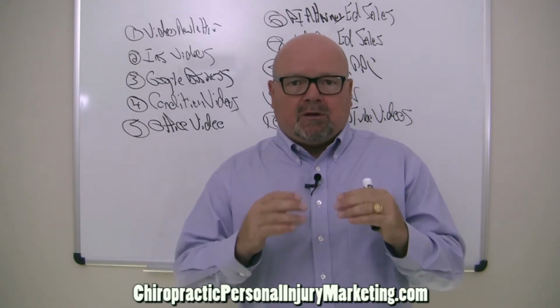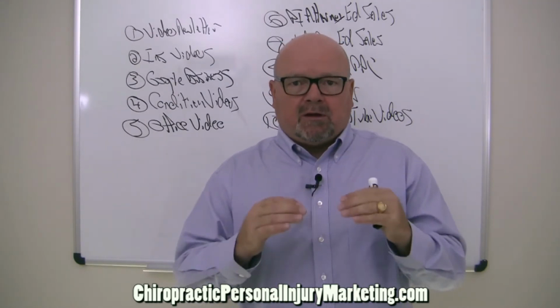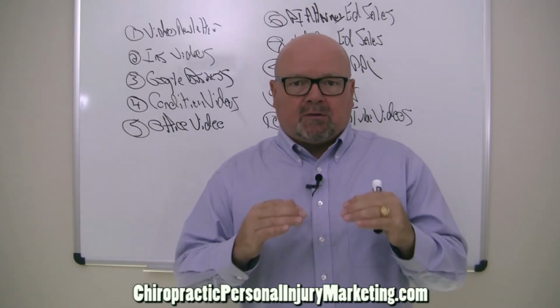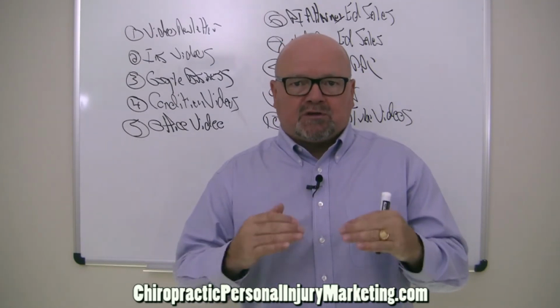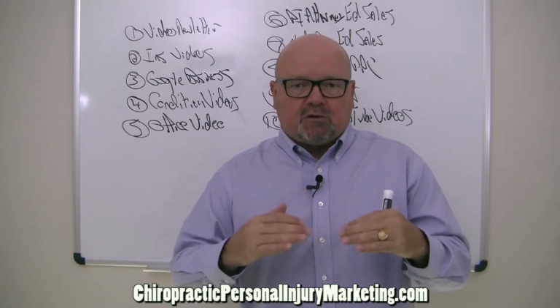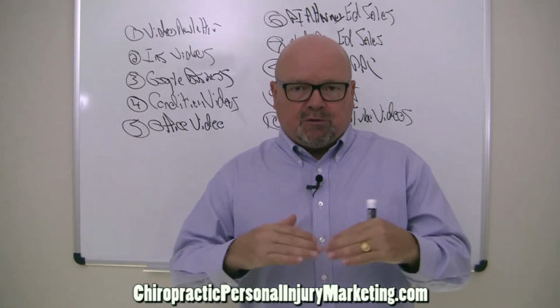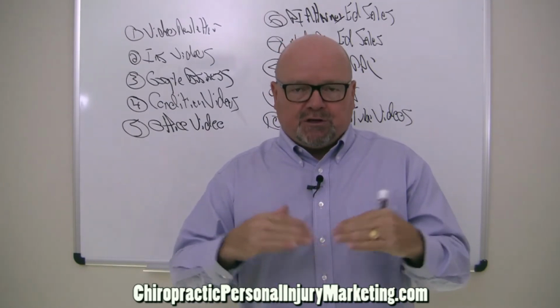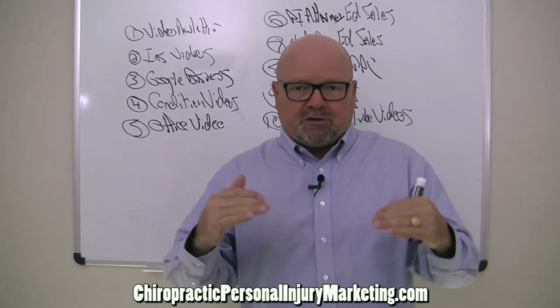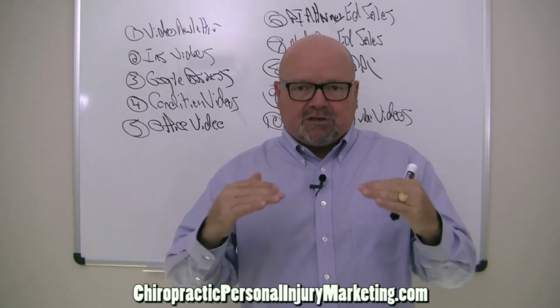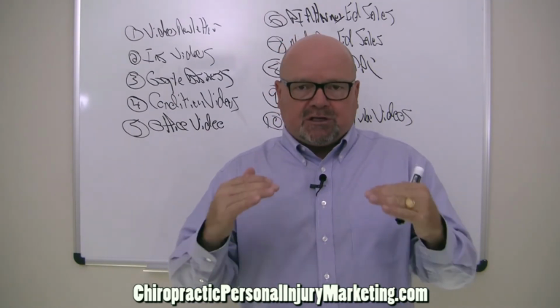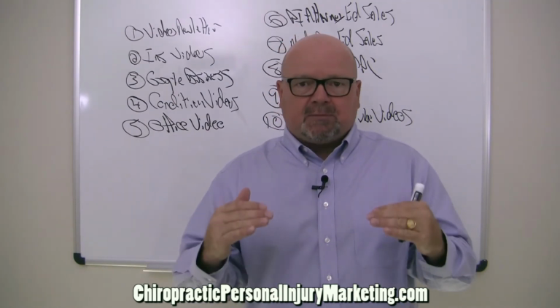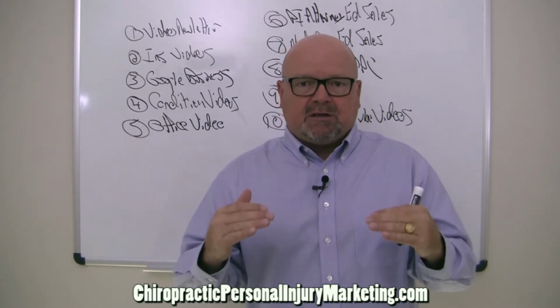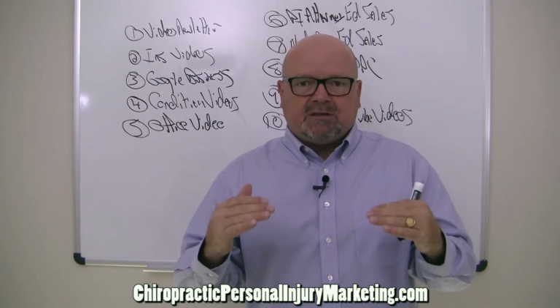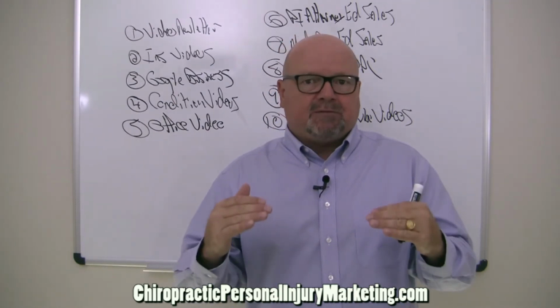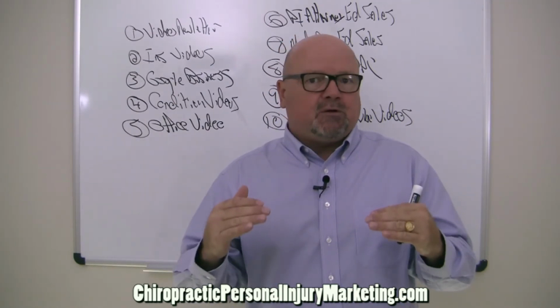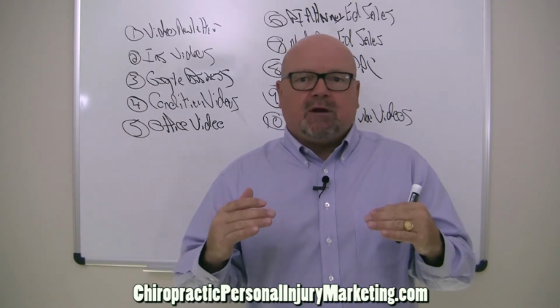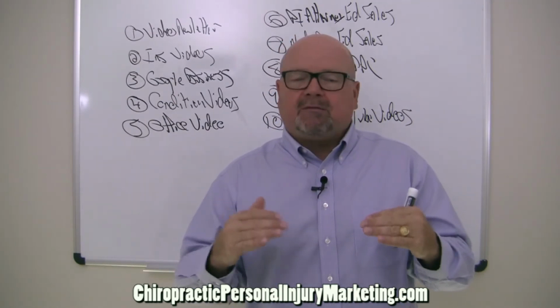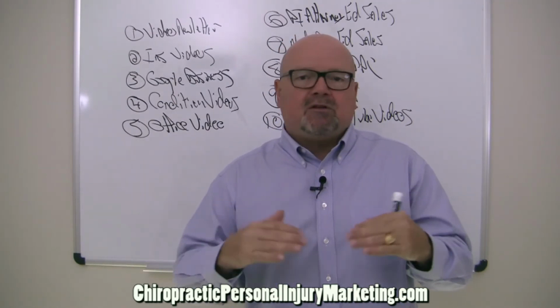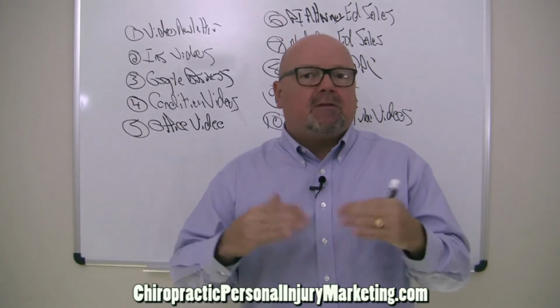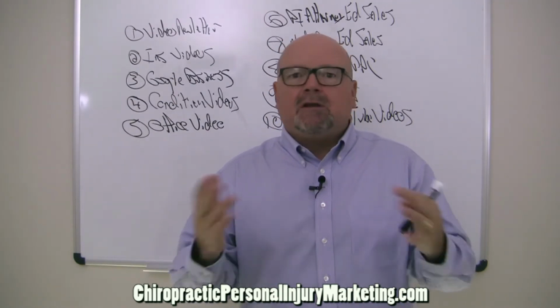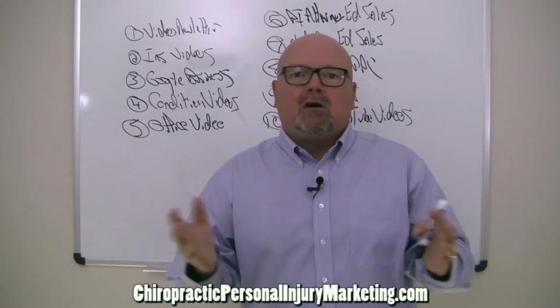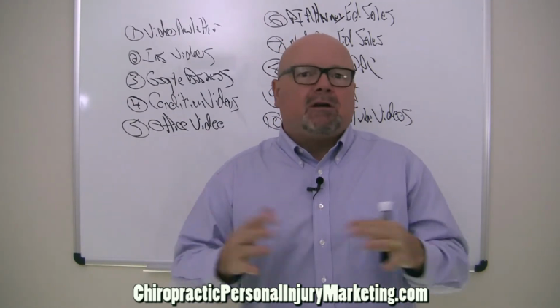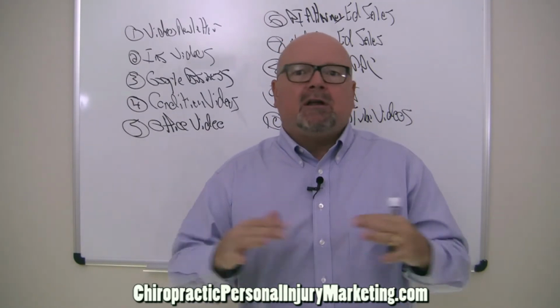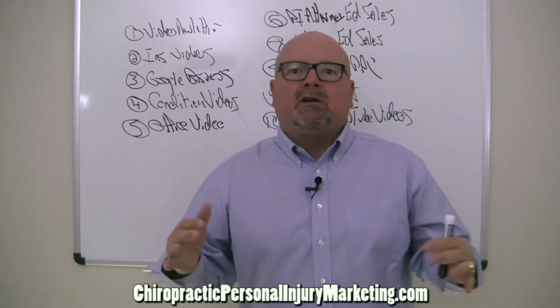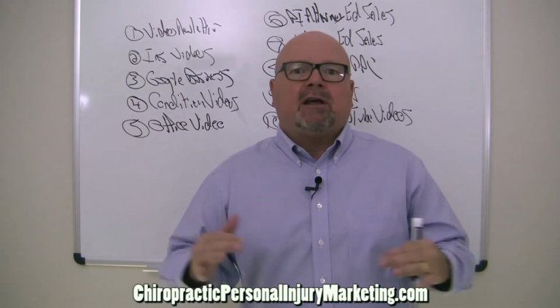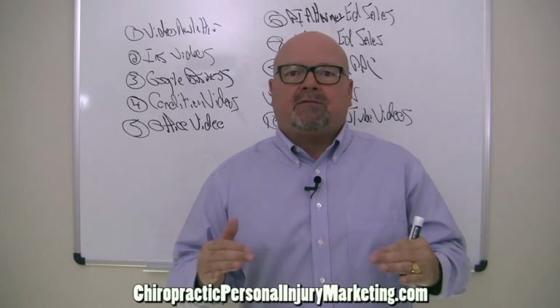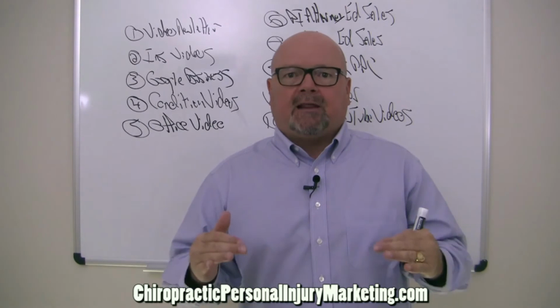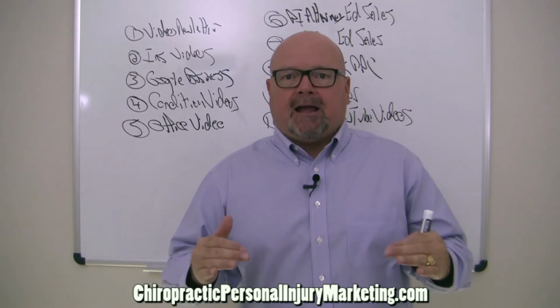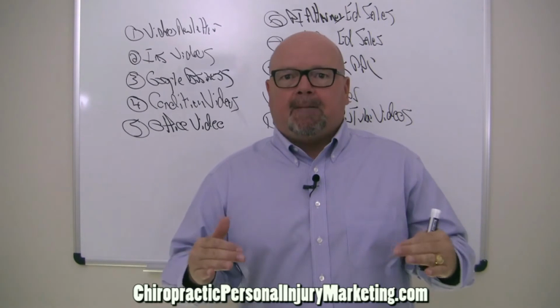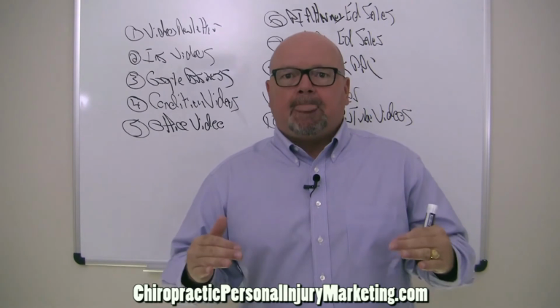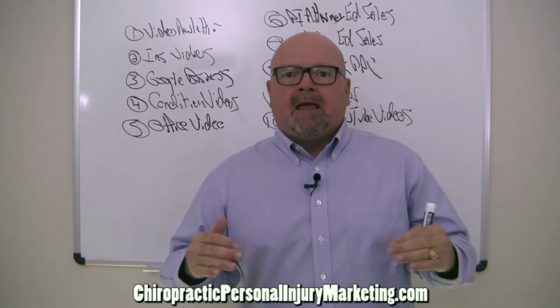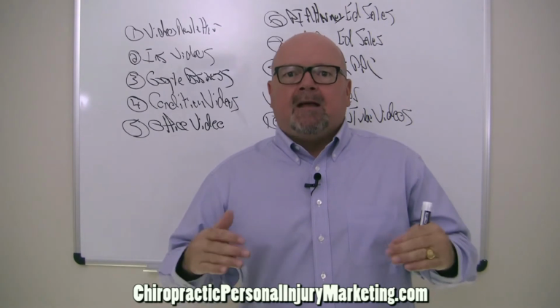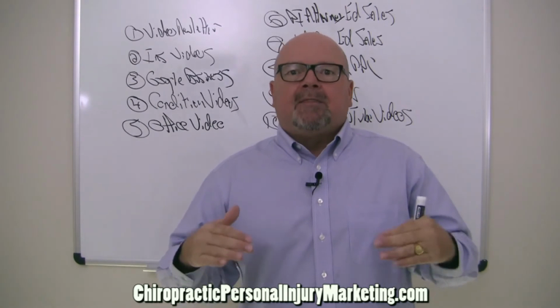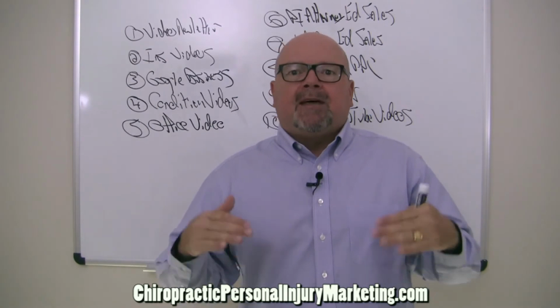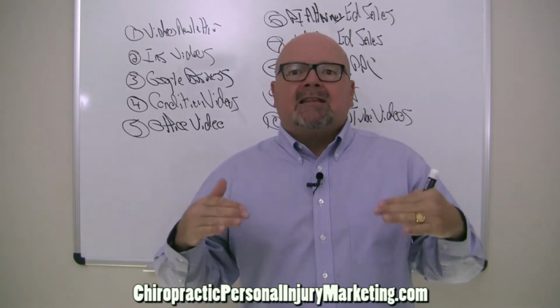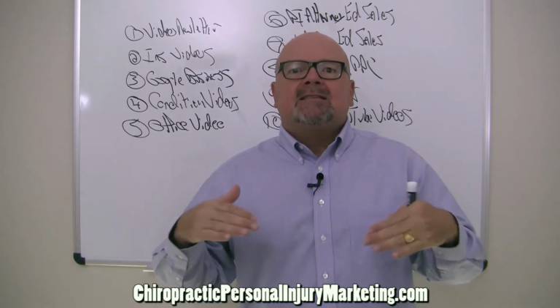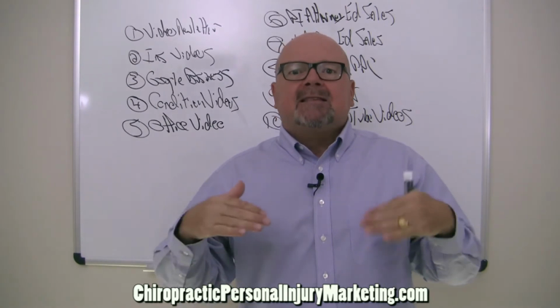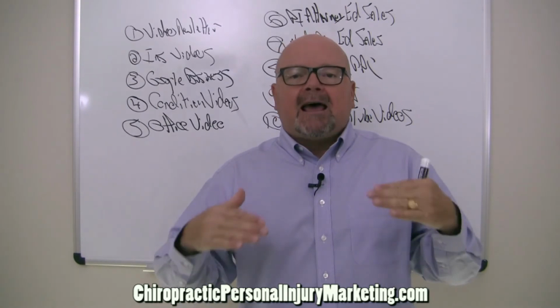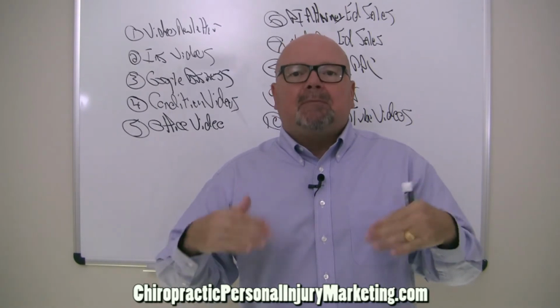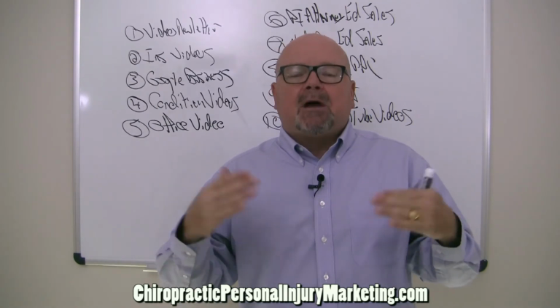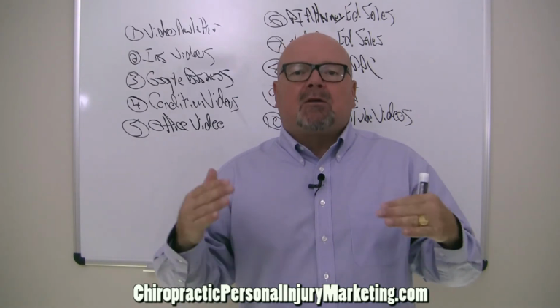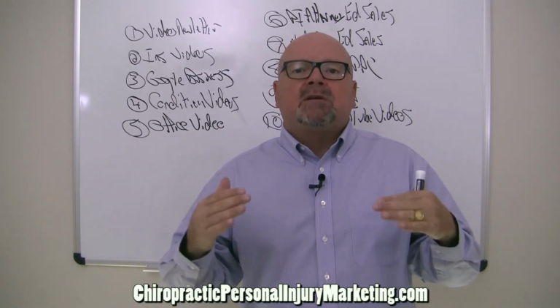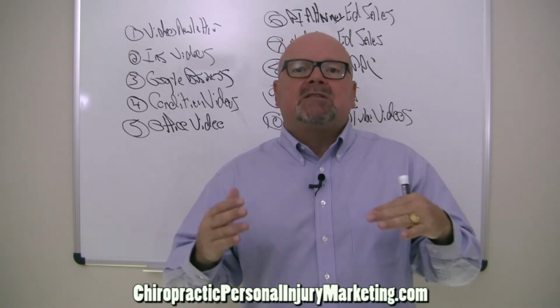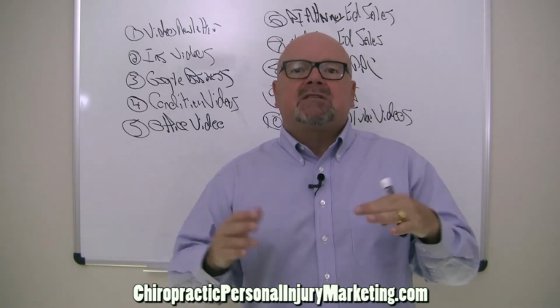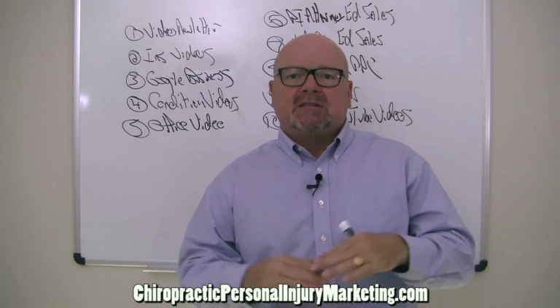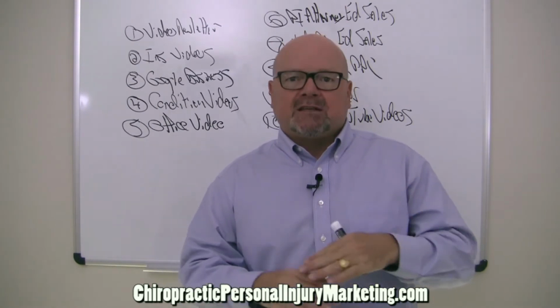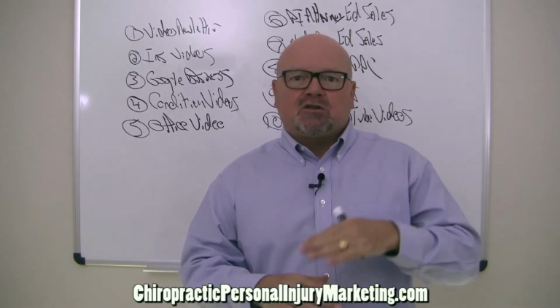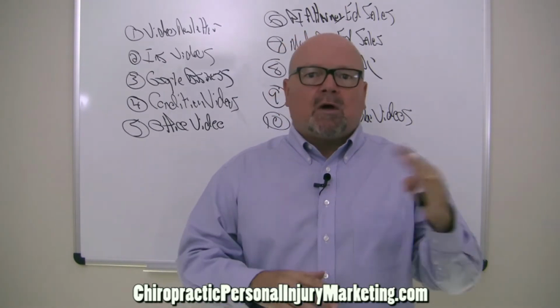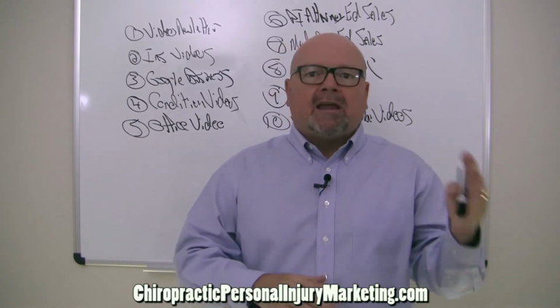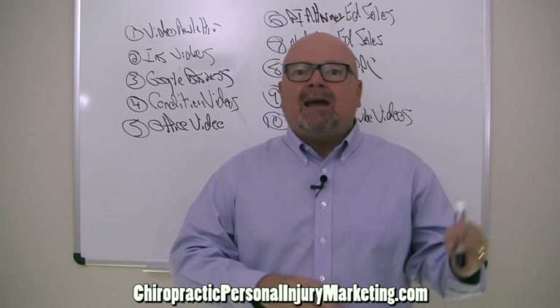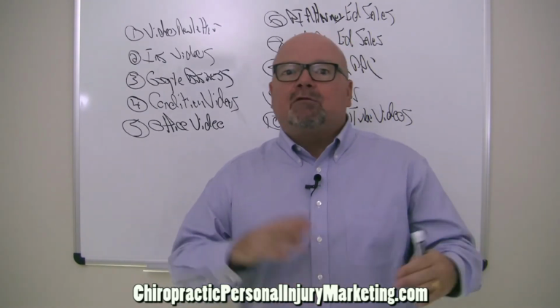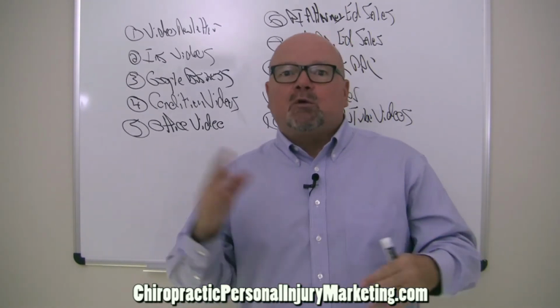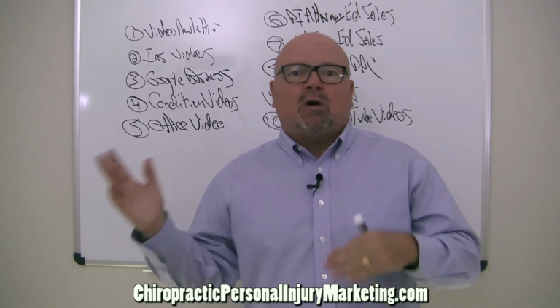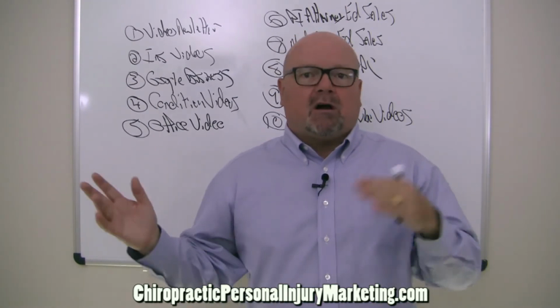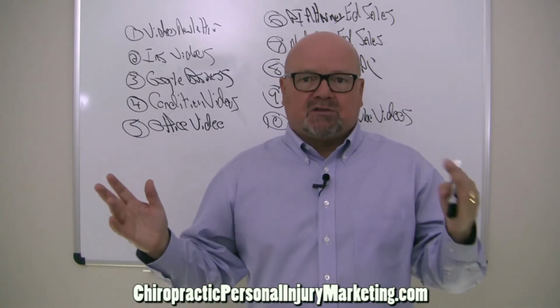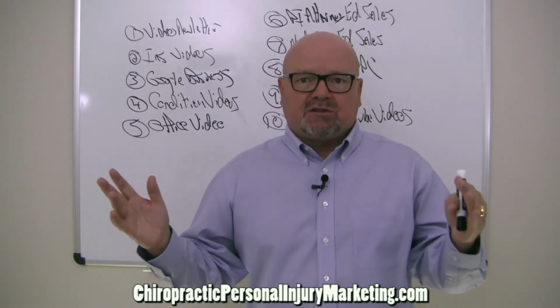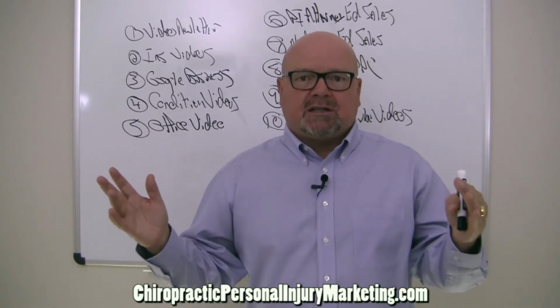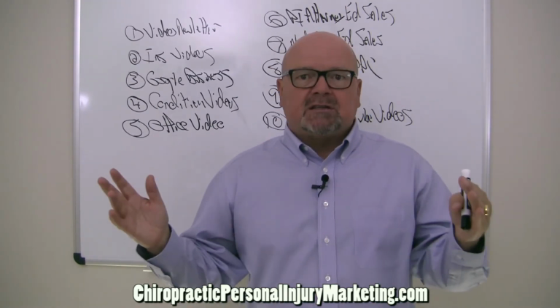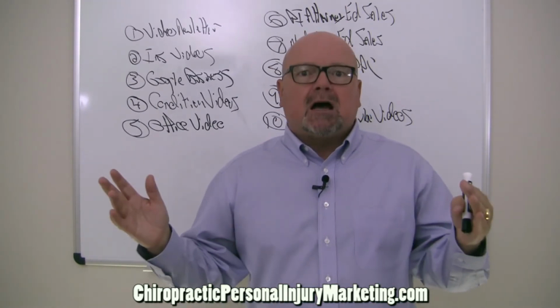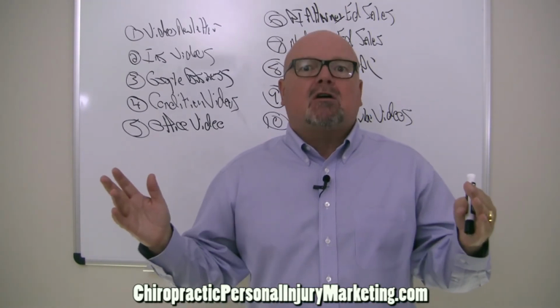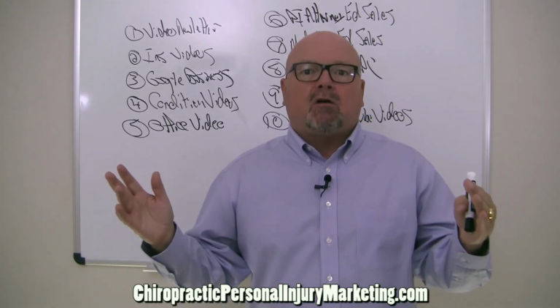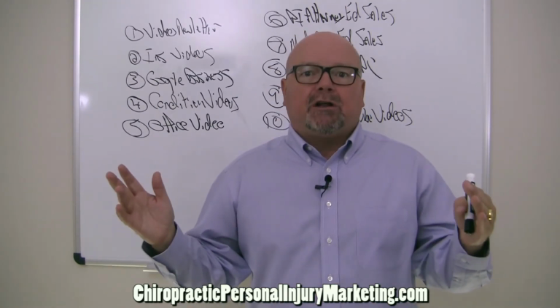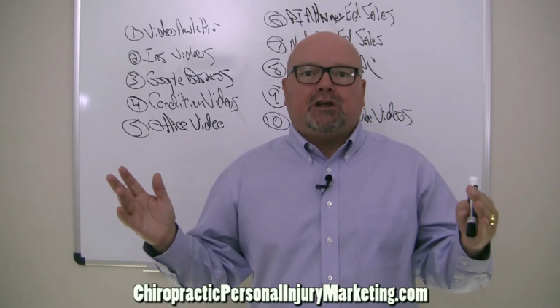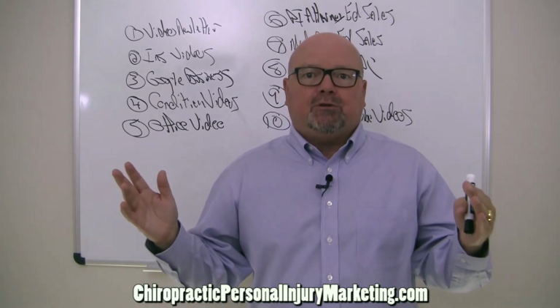If you don't have insurance videos on the internet for all your insurance companies, that's the amount of business going everywhere else — not calling you.